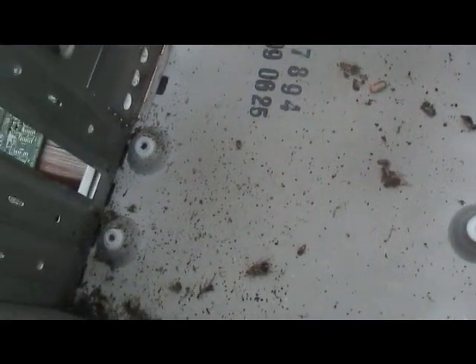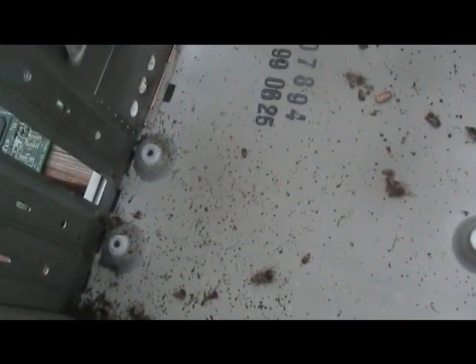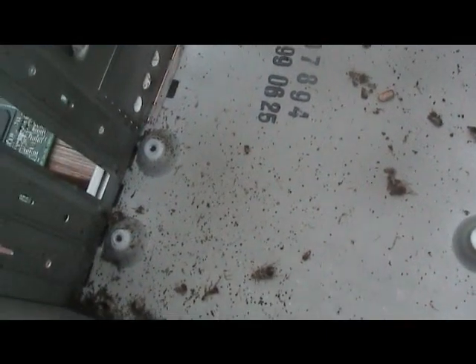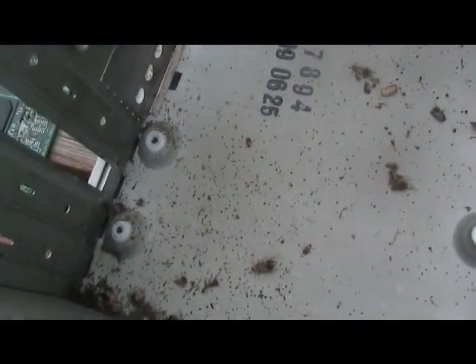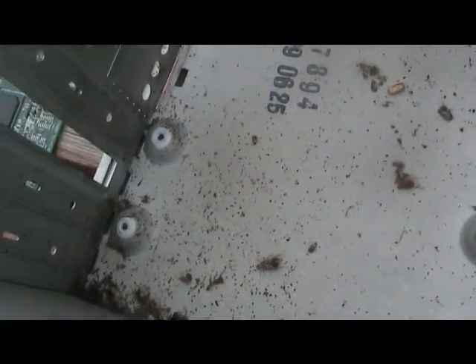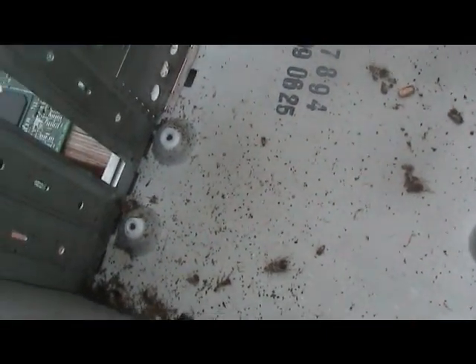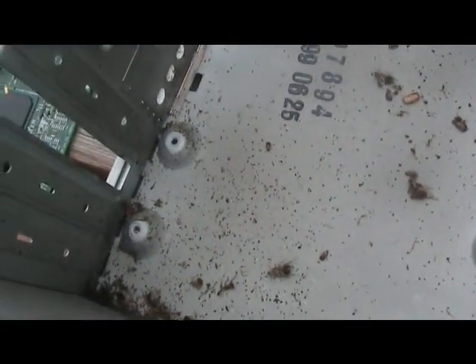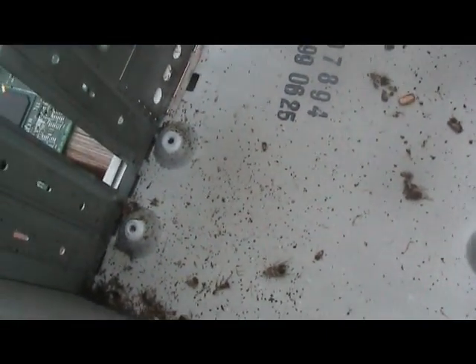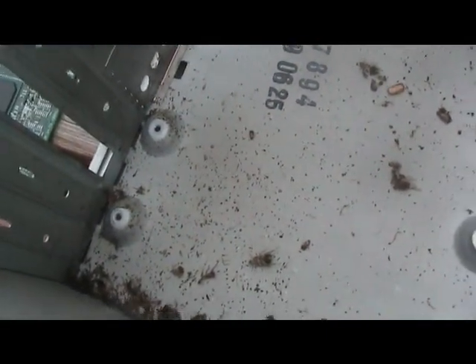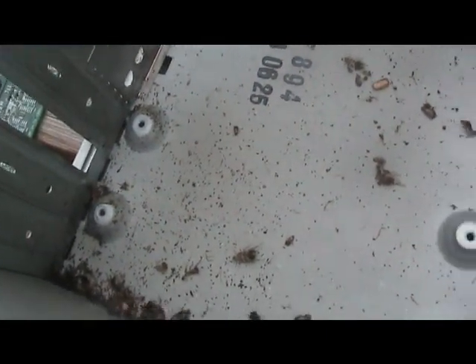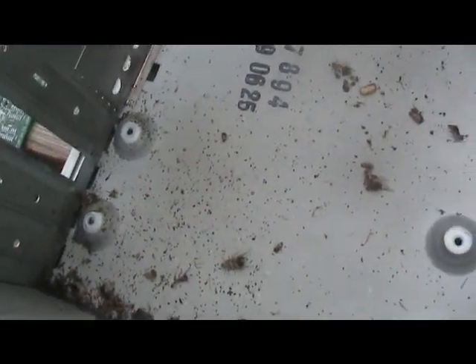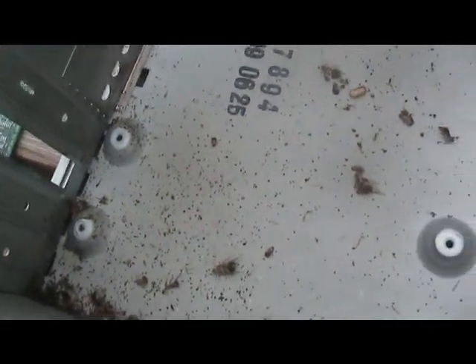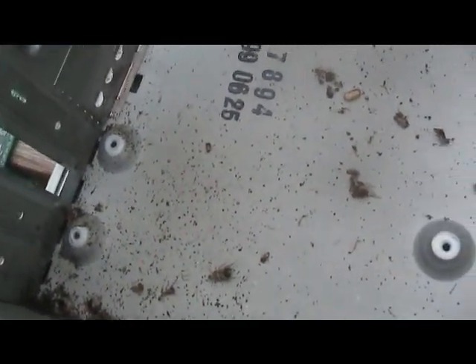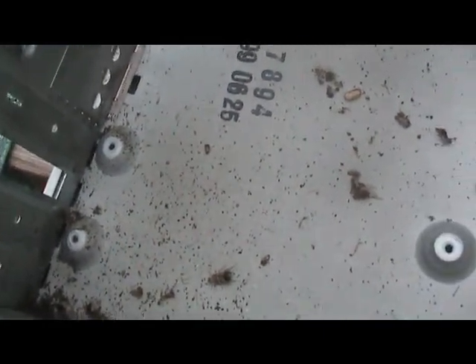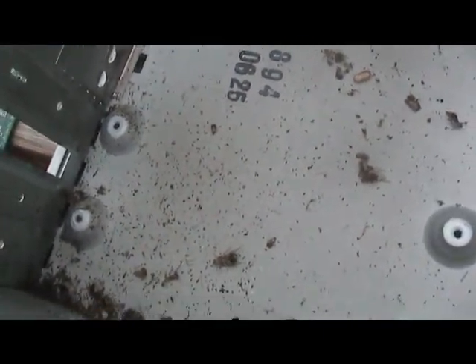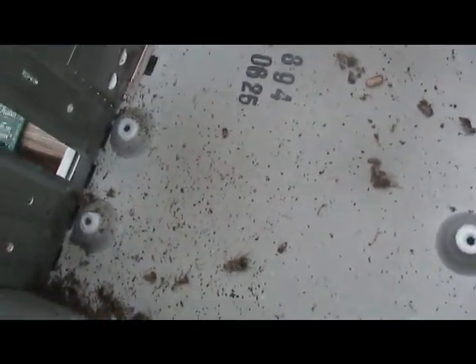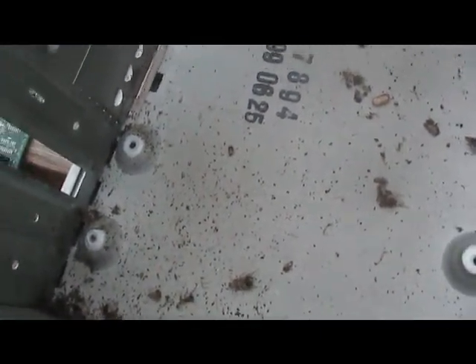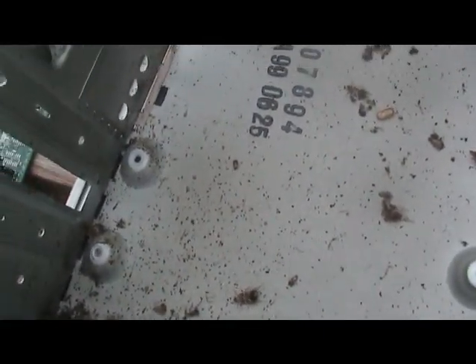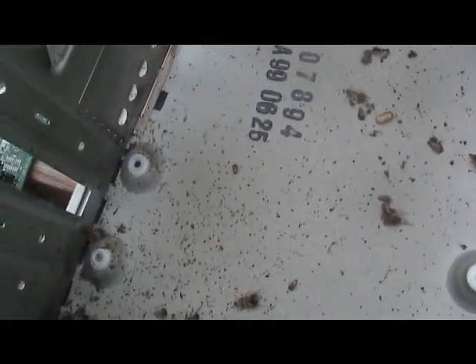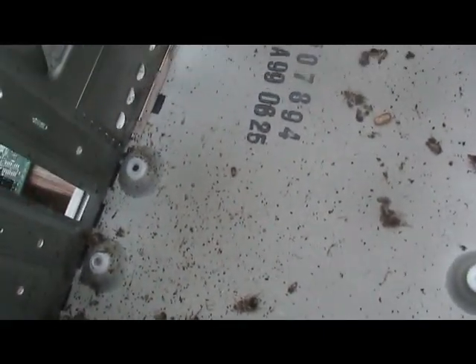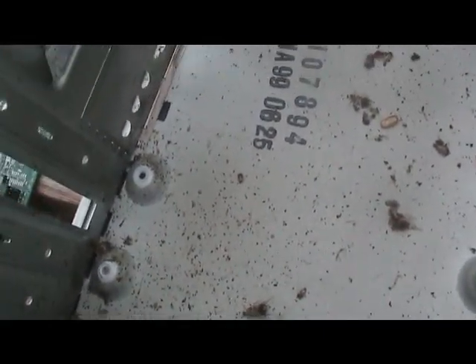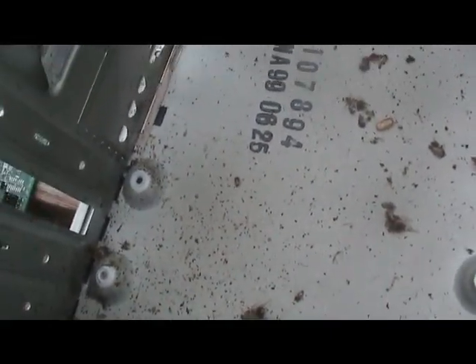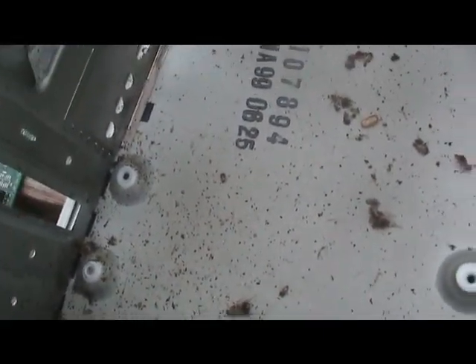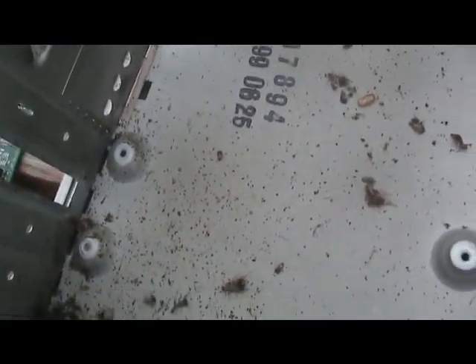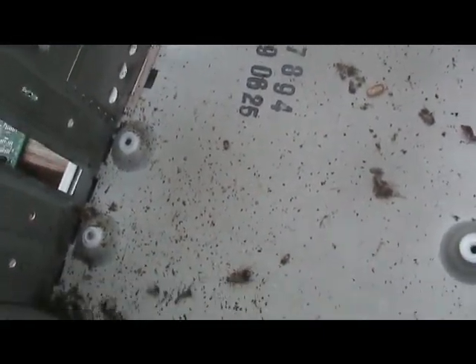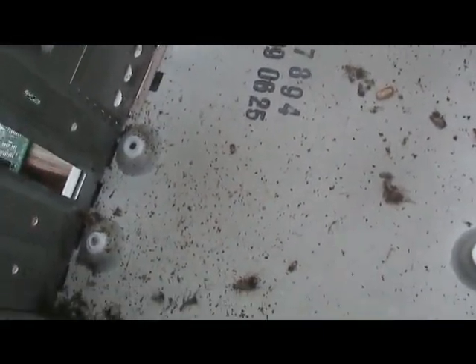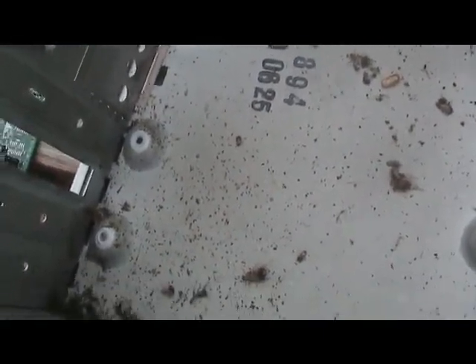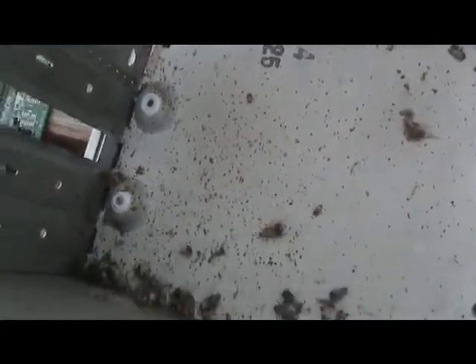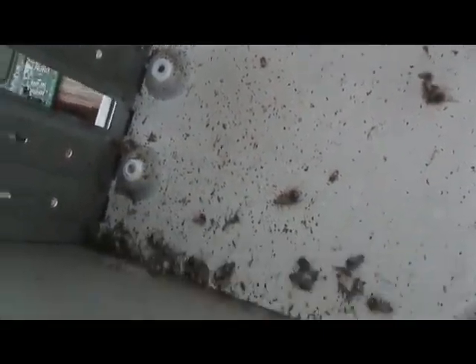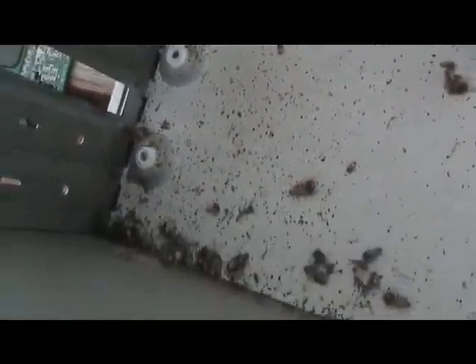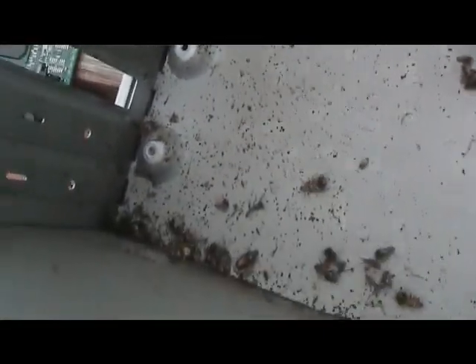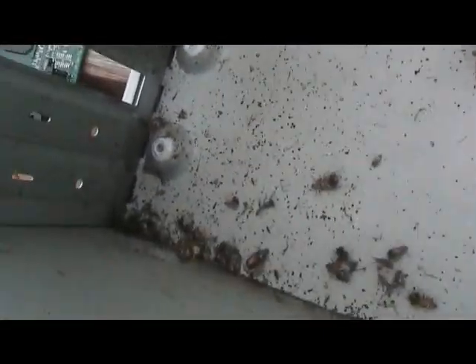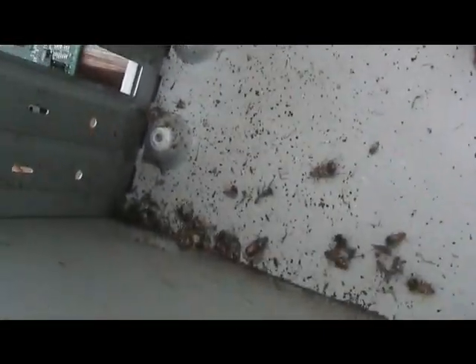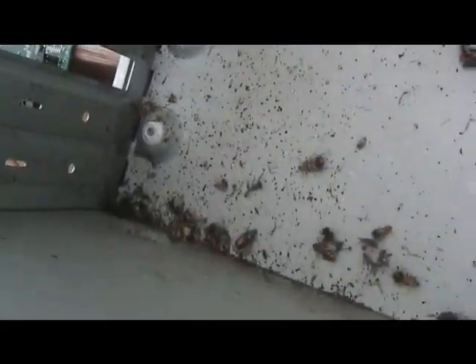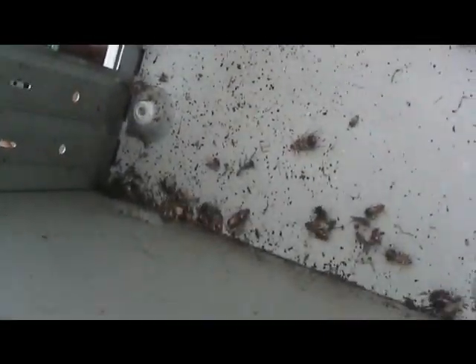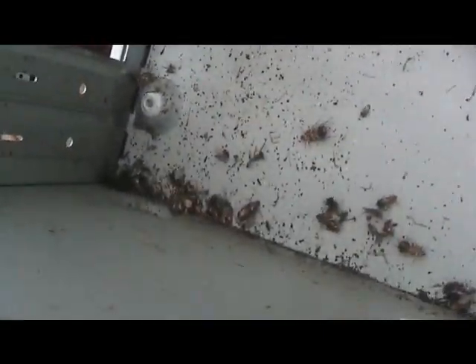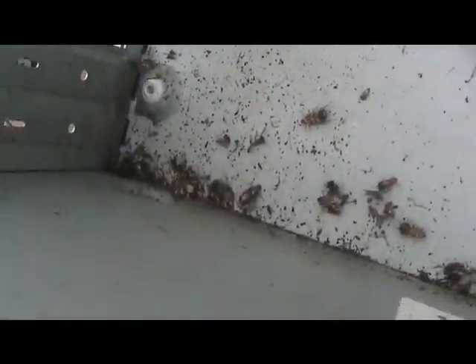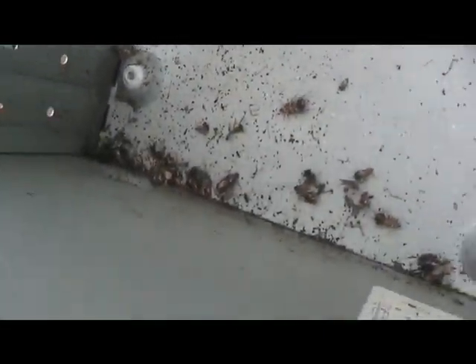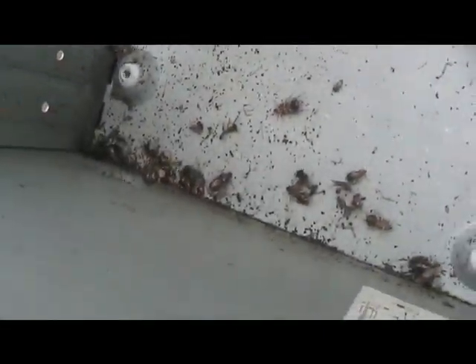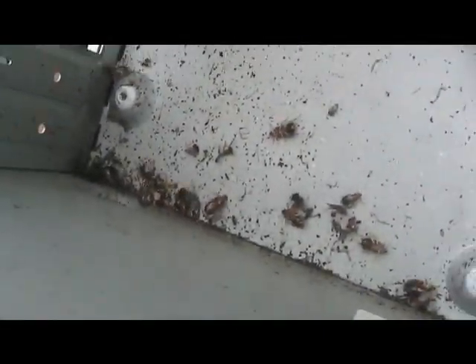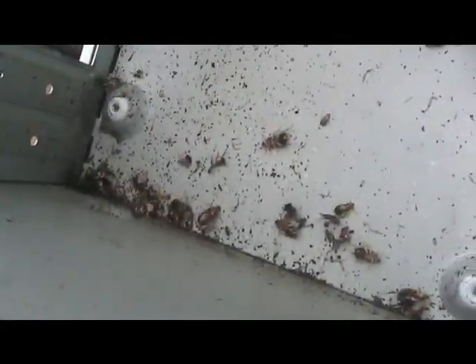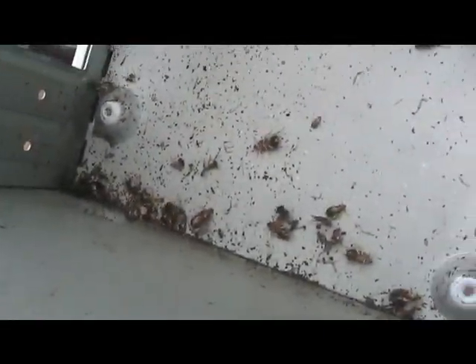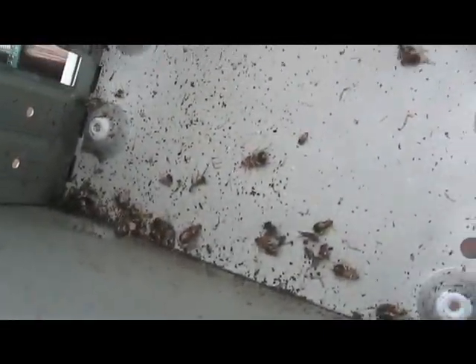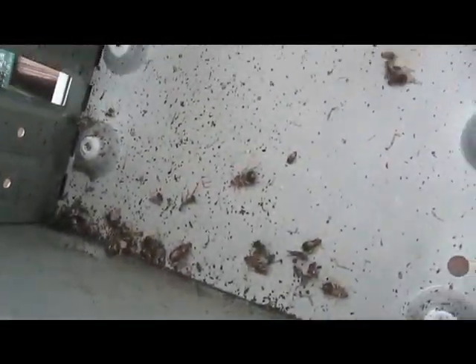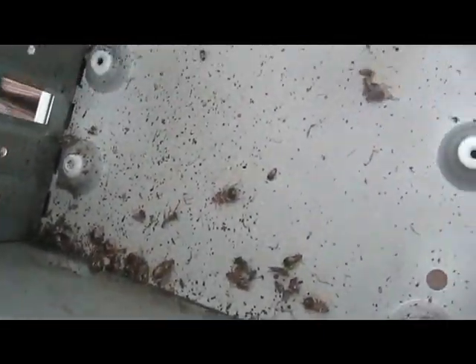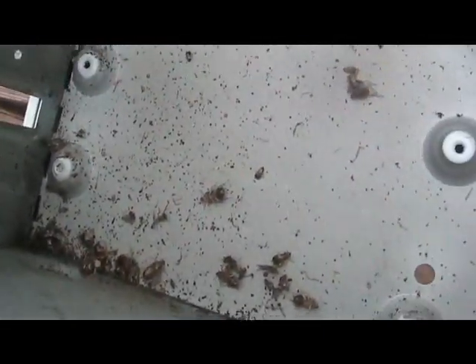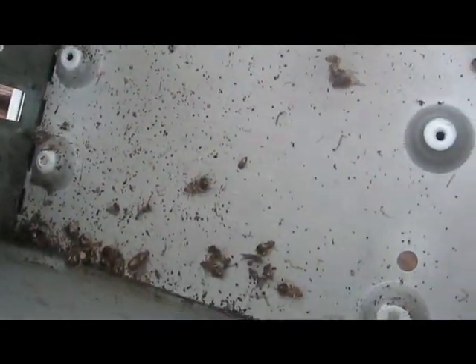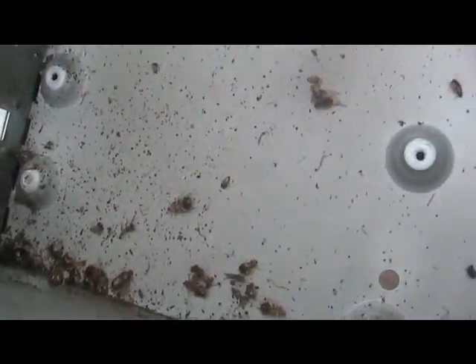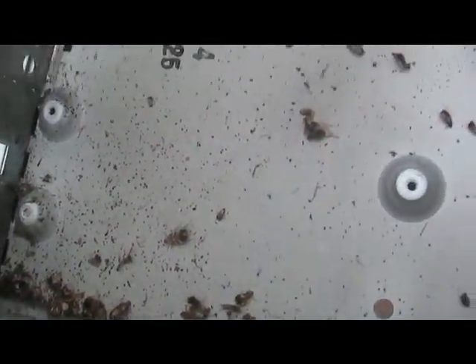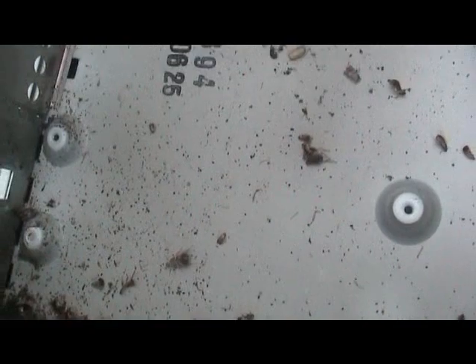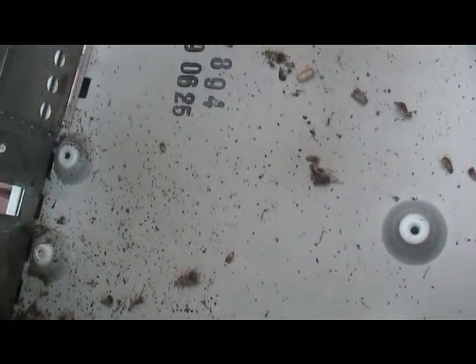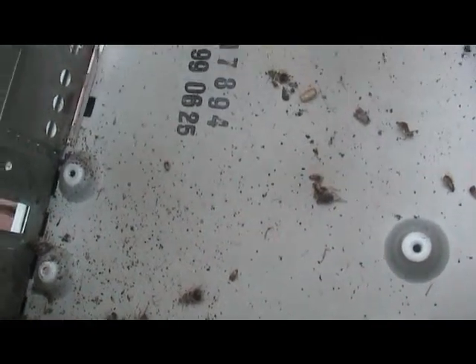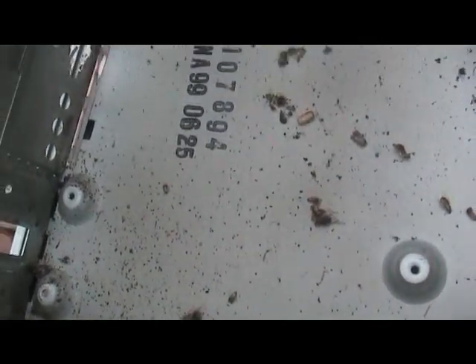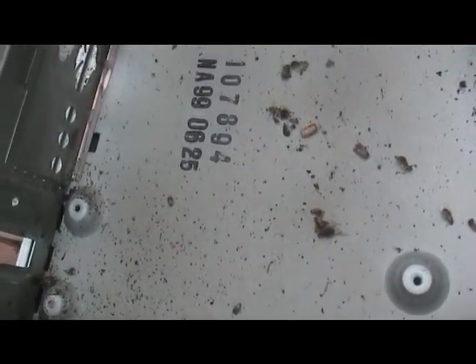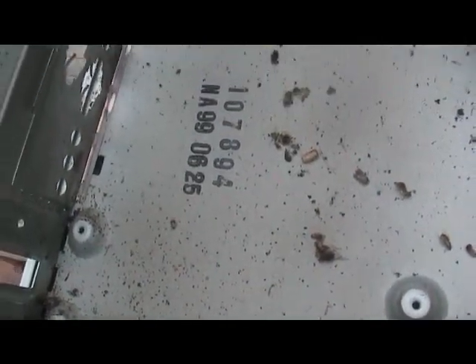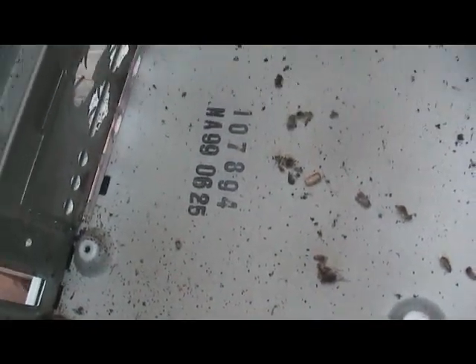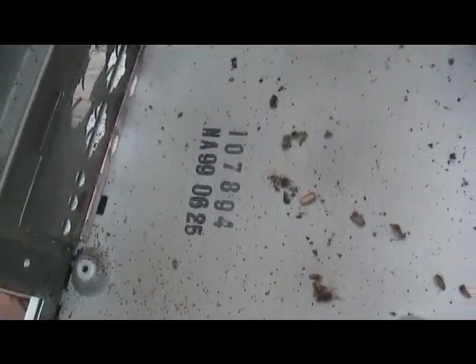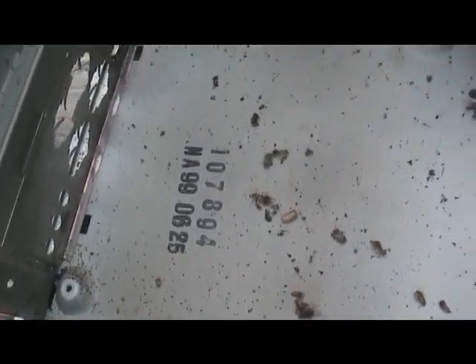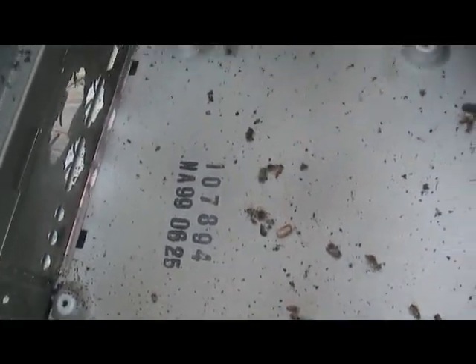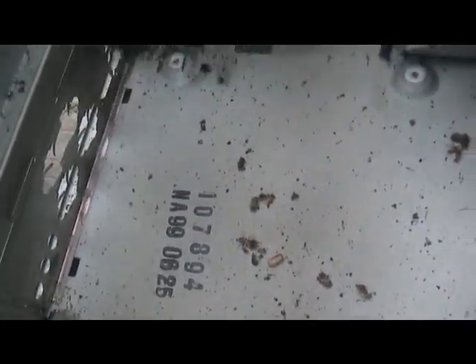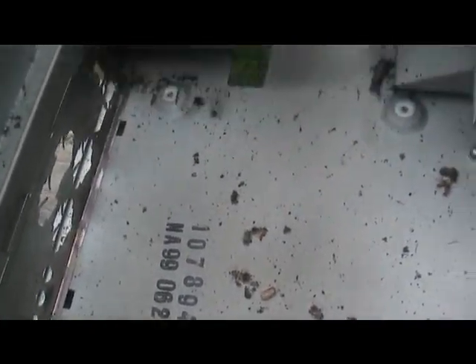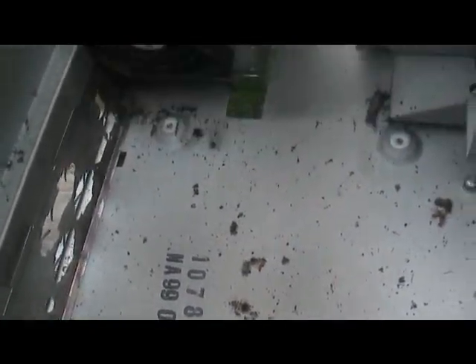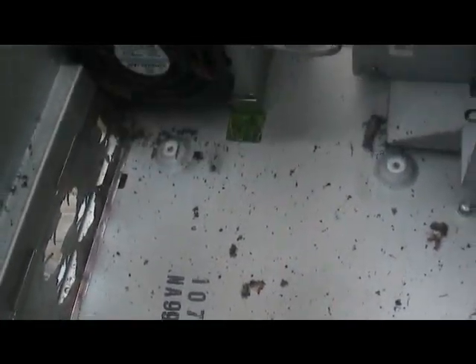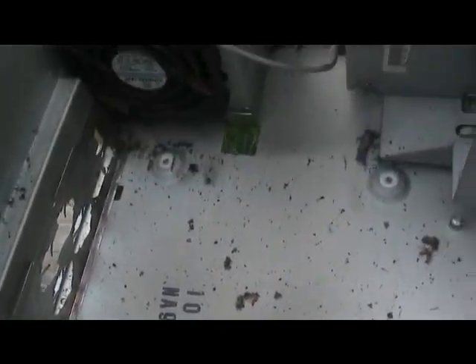Now I got the motherboard tray out guys, and look at this crap. Oh my god, it just stinks. It looks worse.